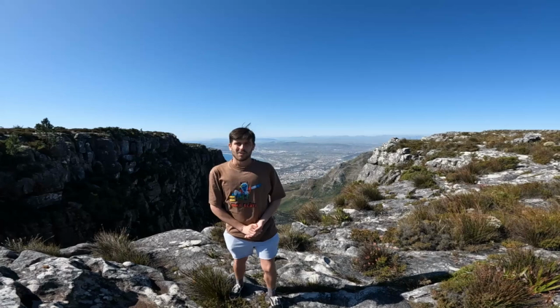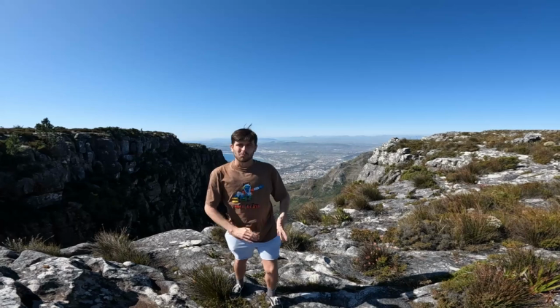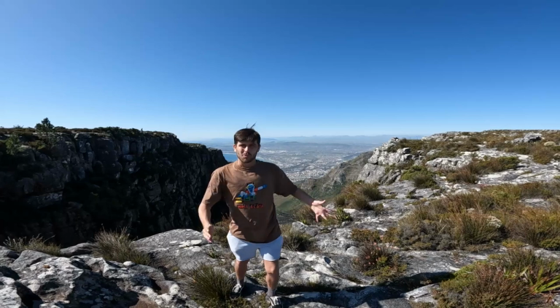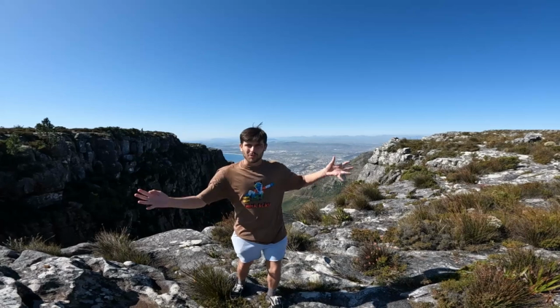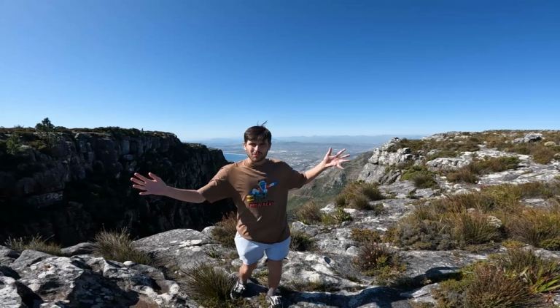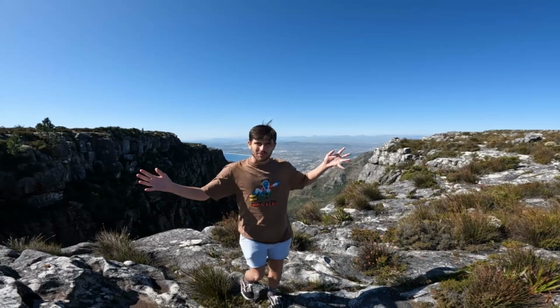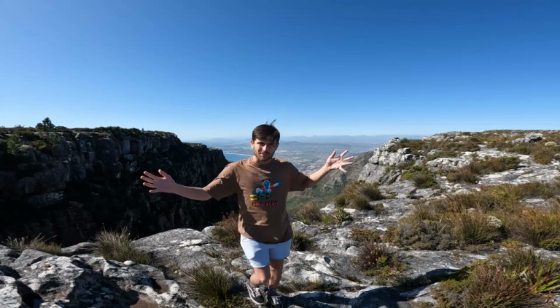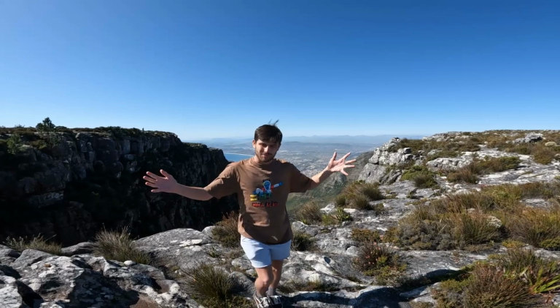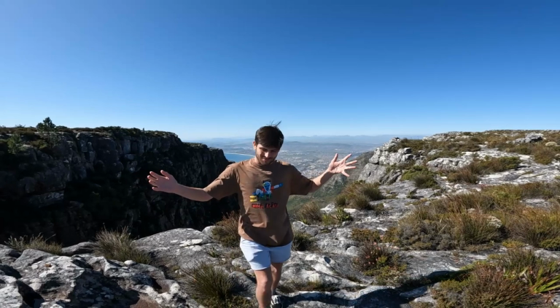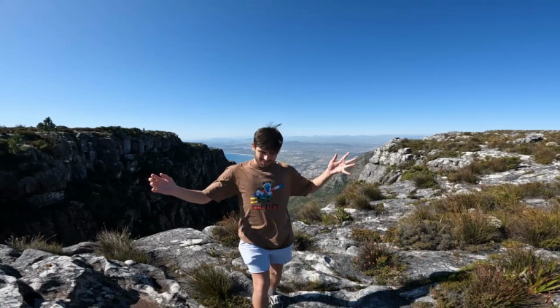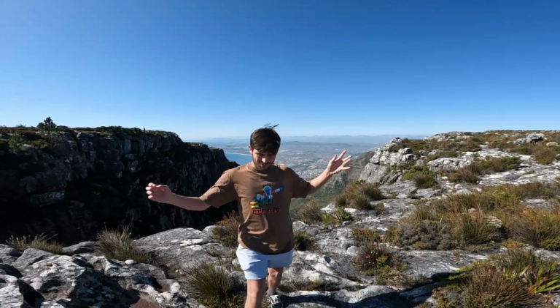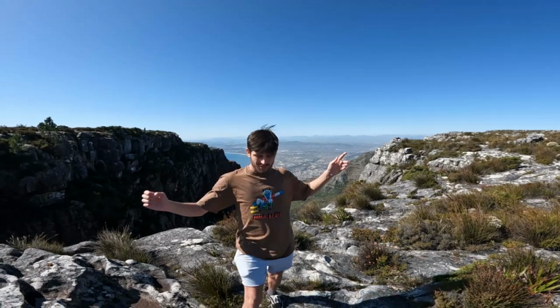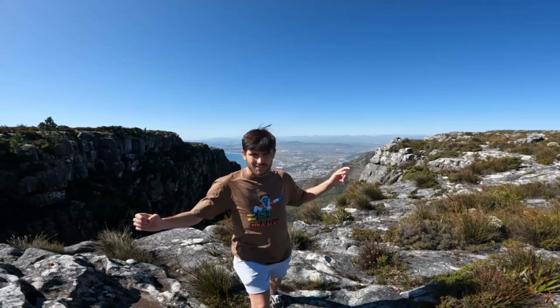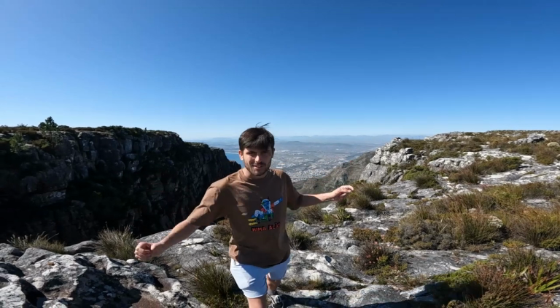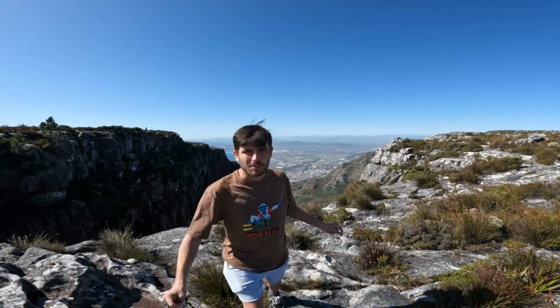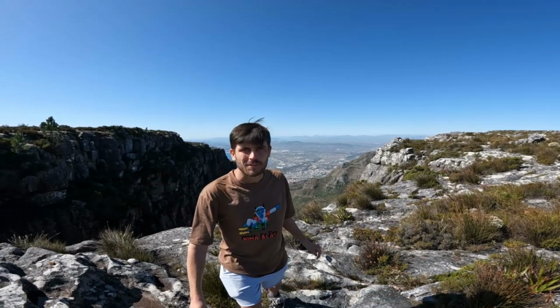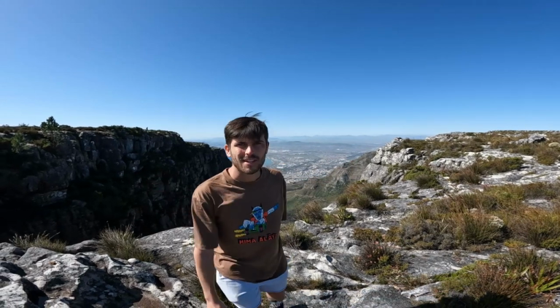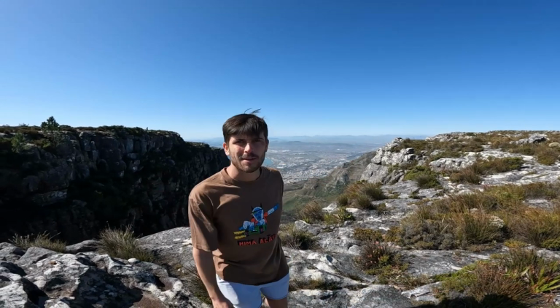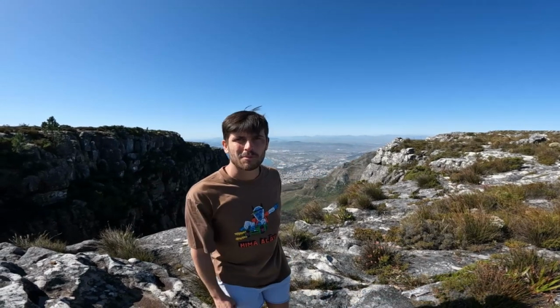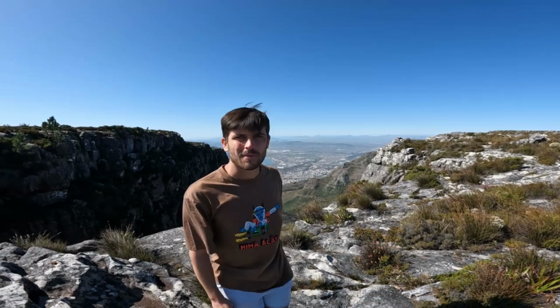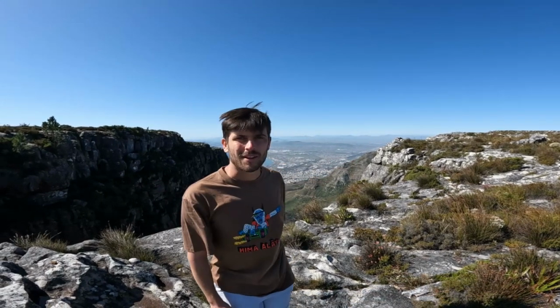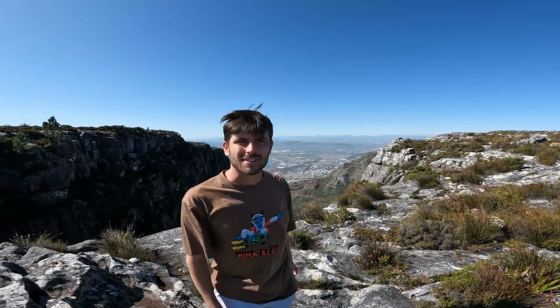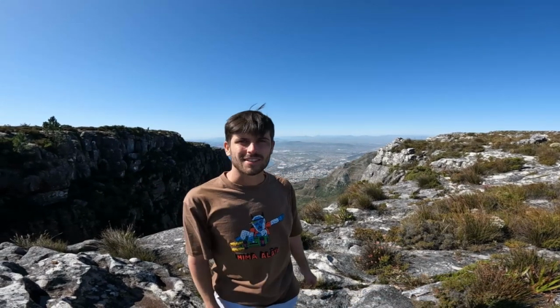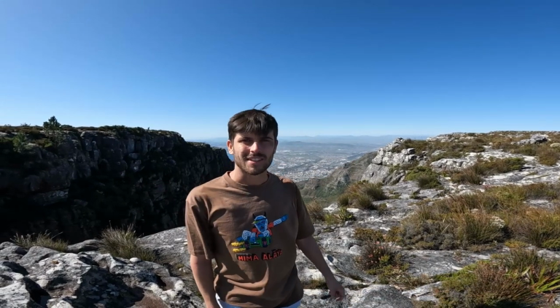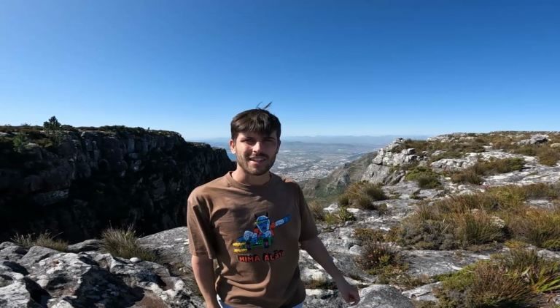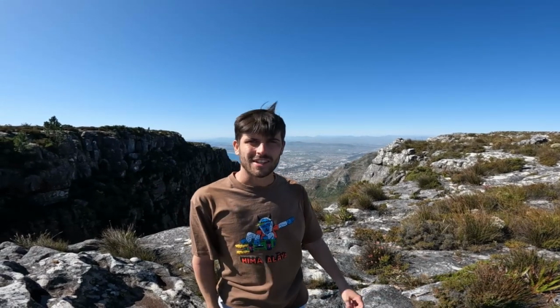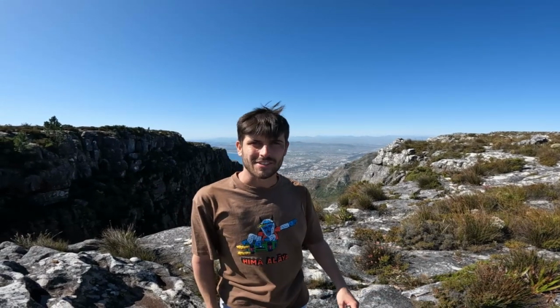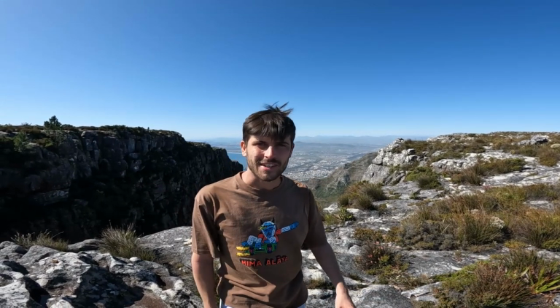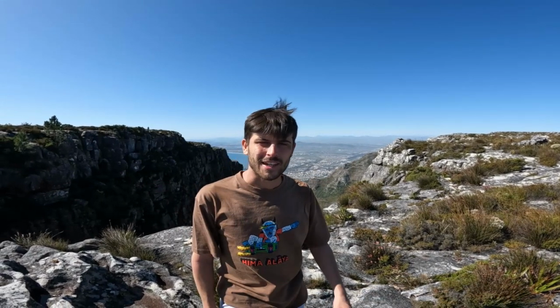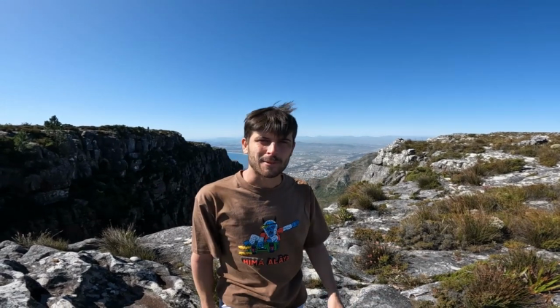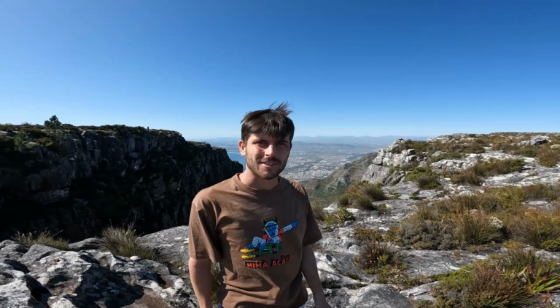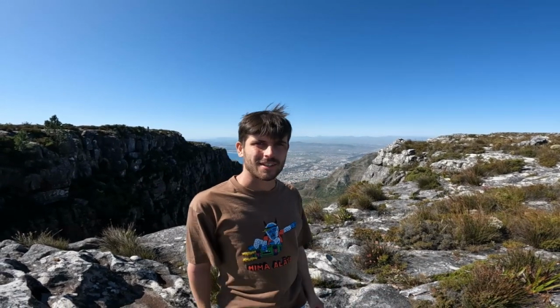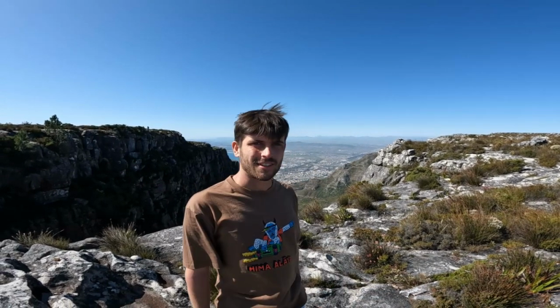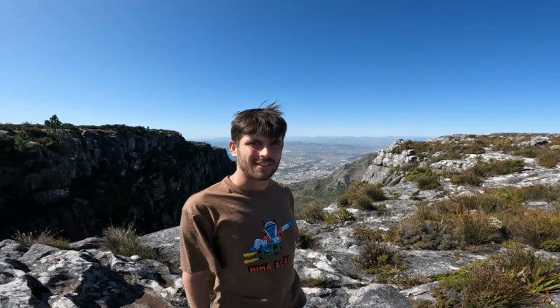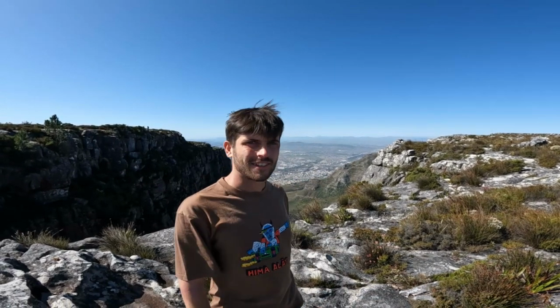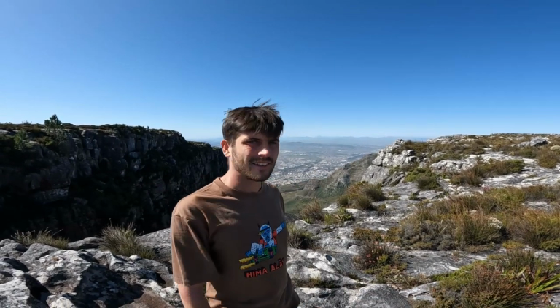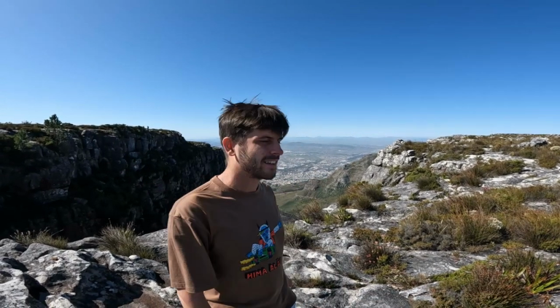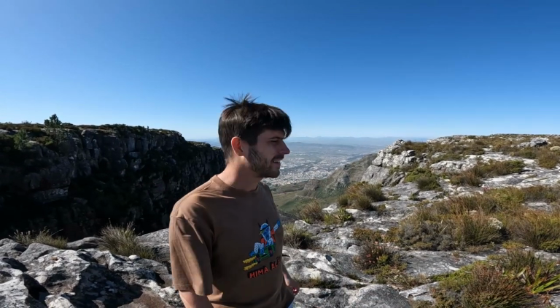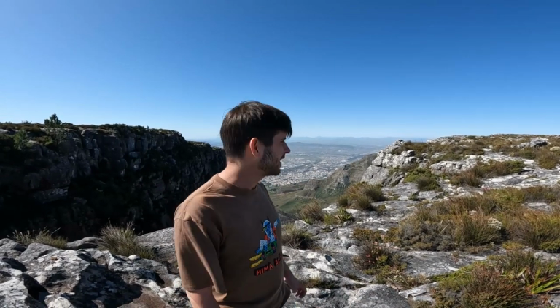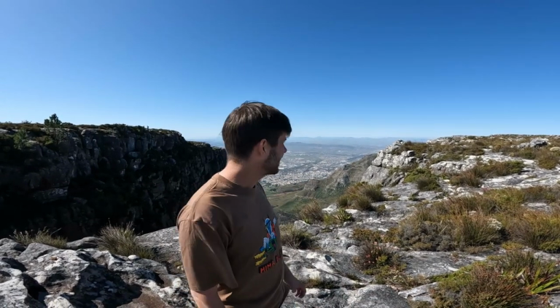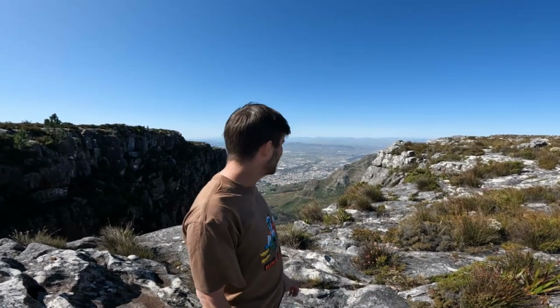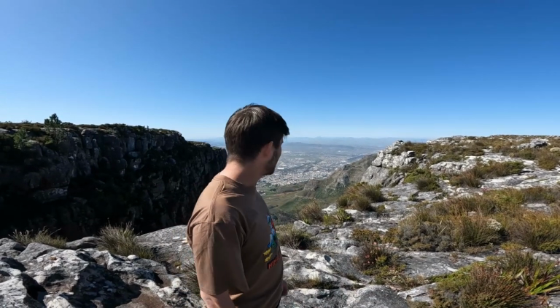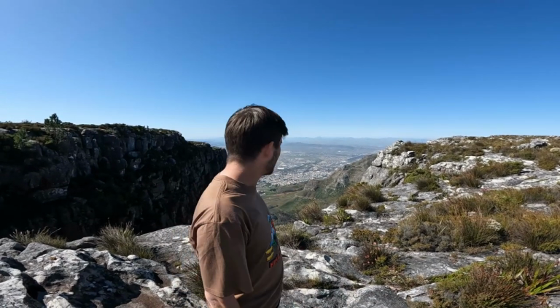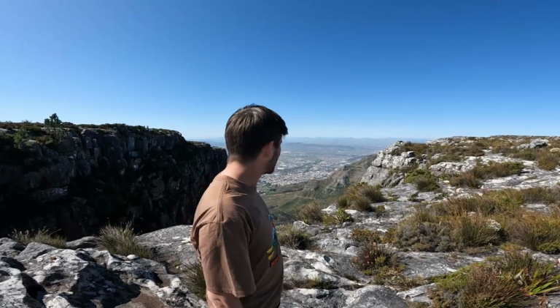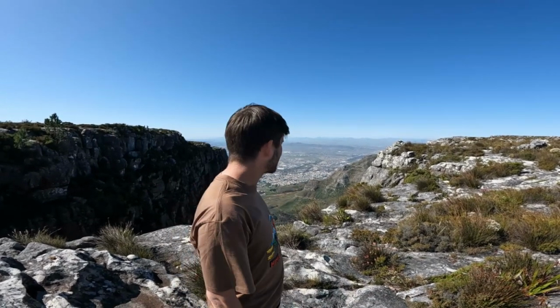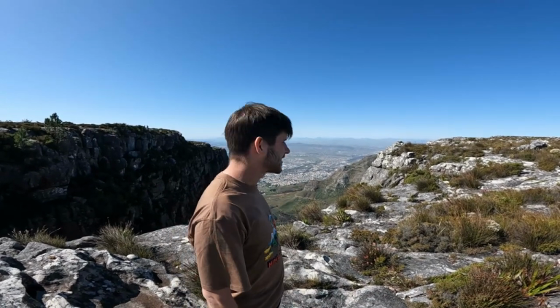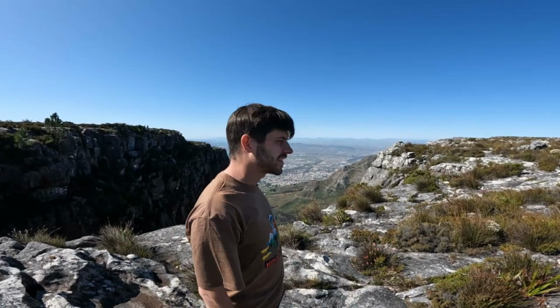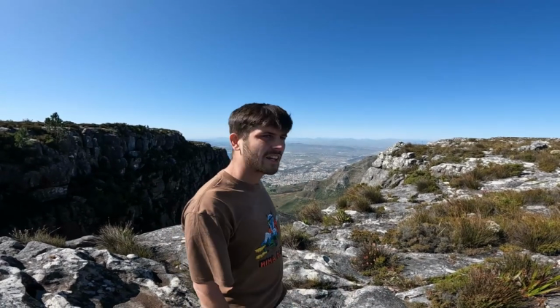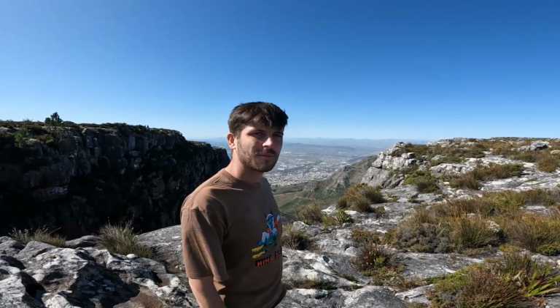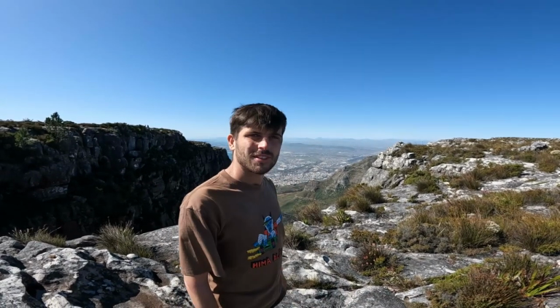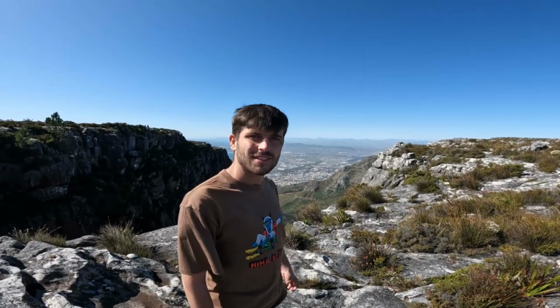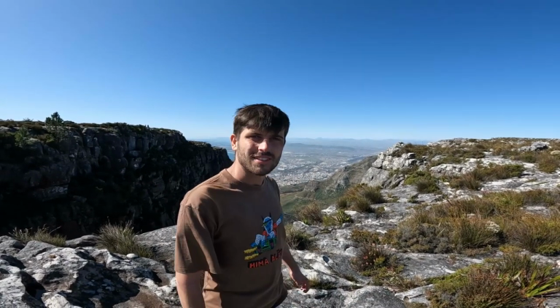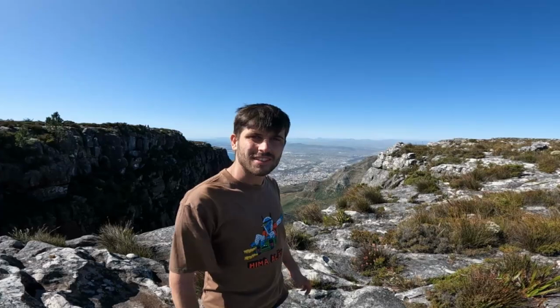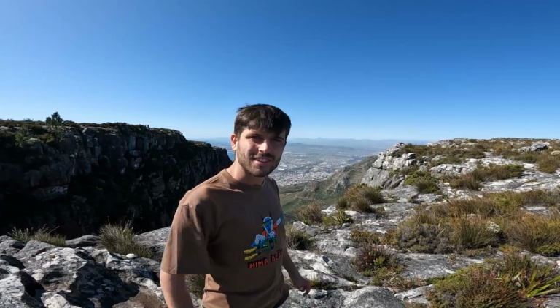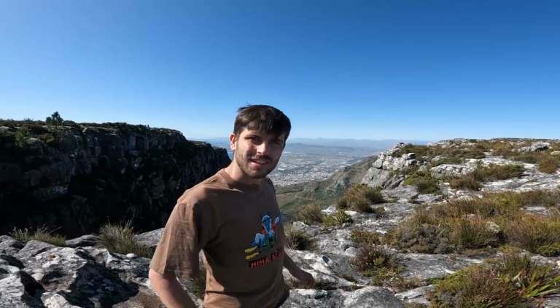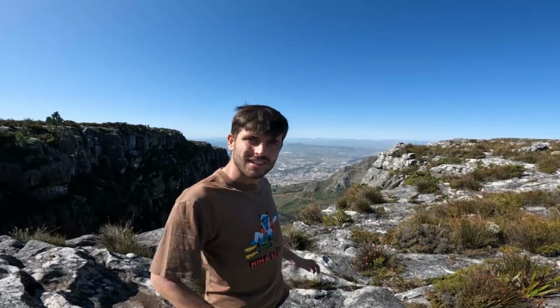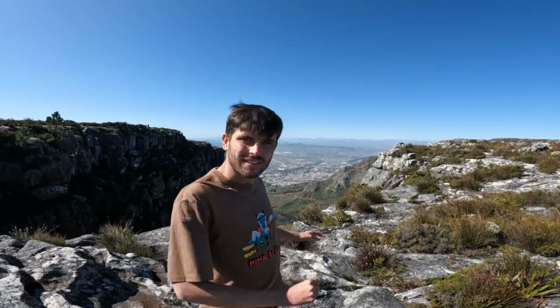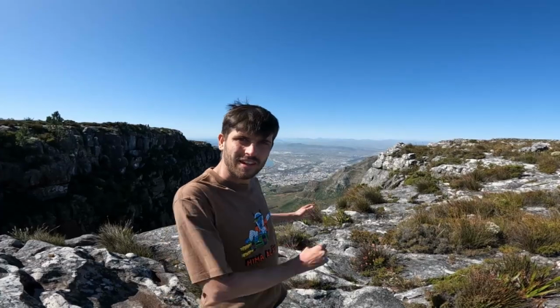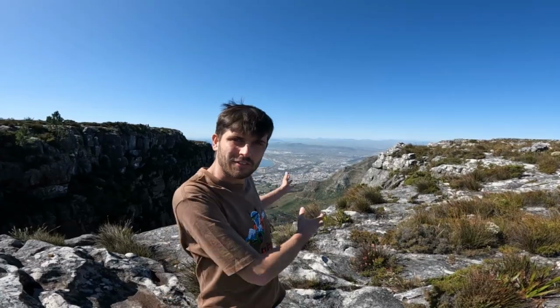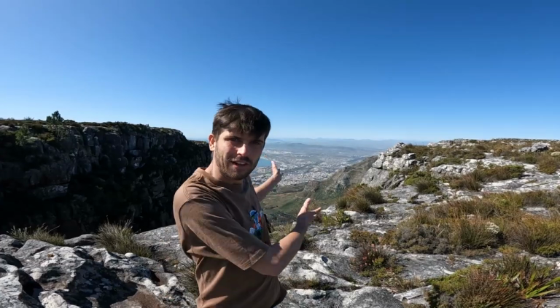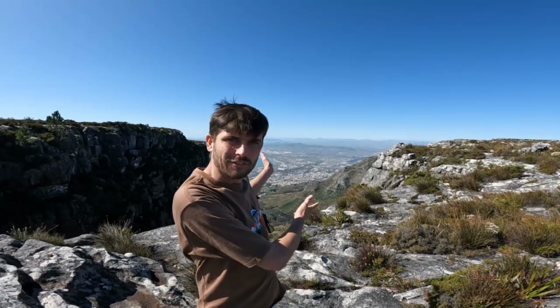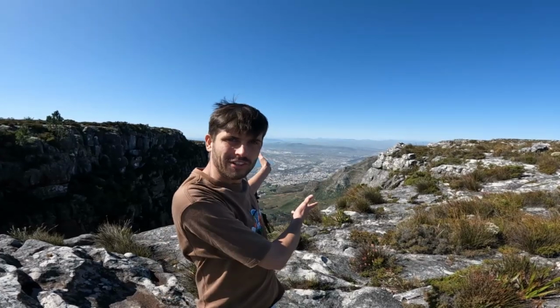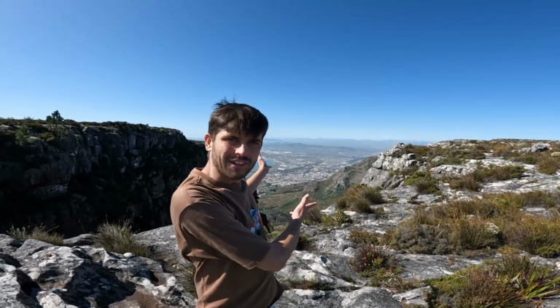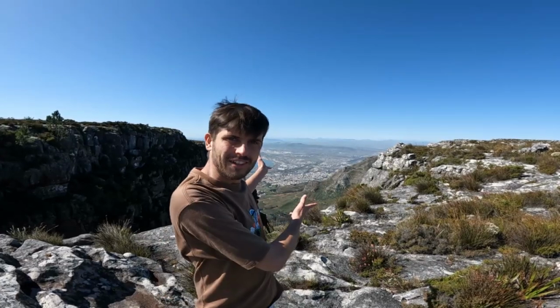Welcome to the top of Table Mountain here in Cape Town. It's time to see South Africa.